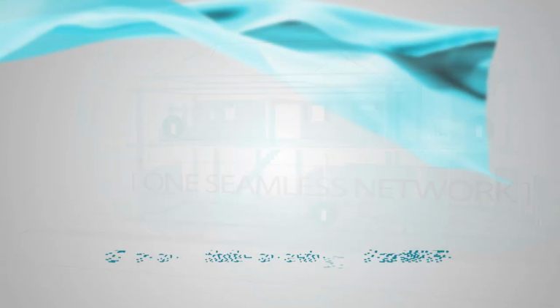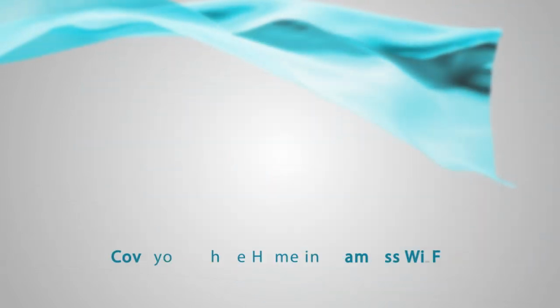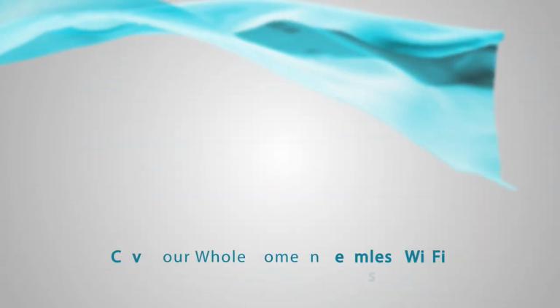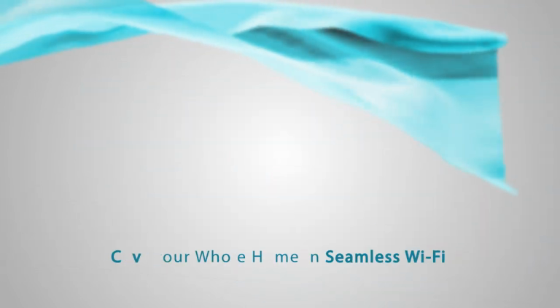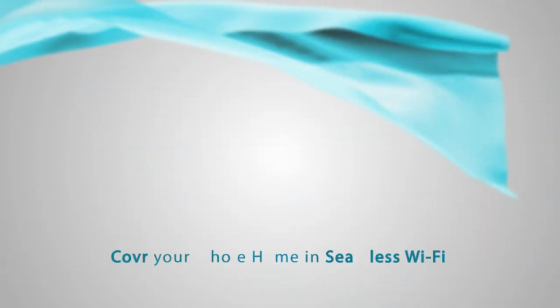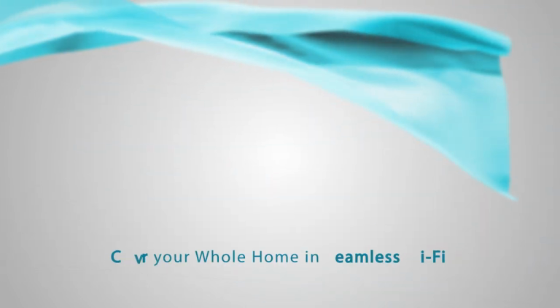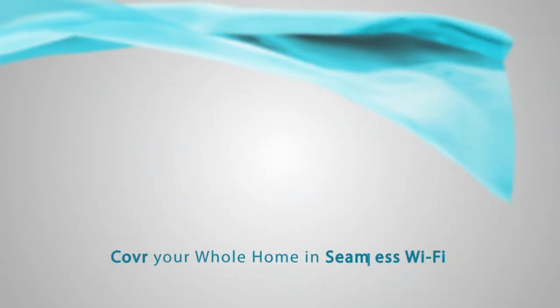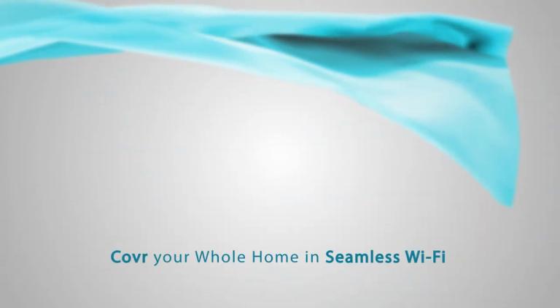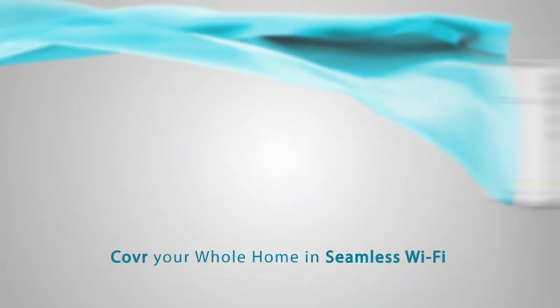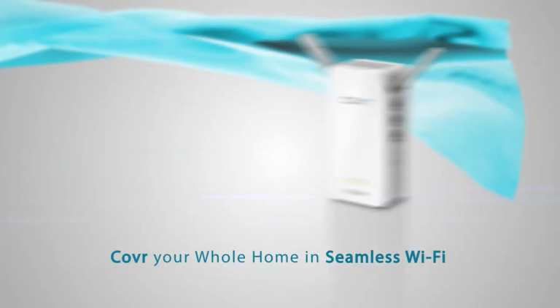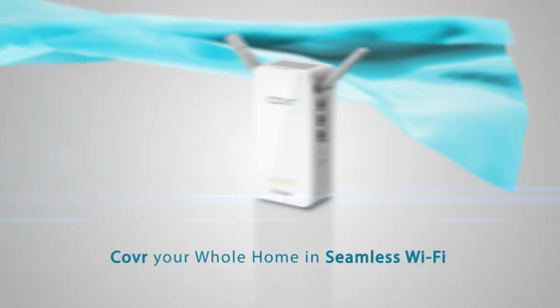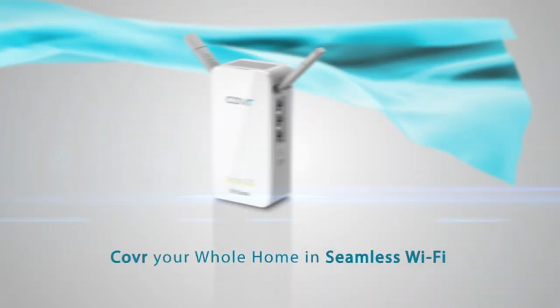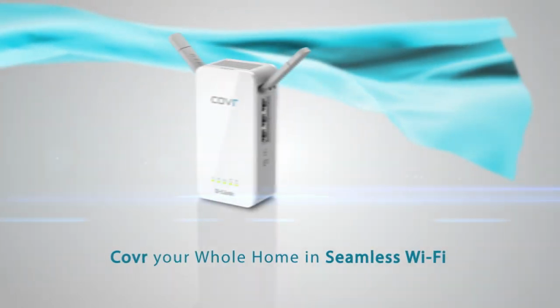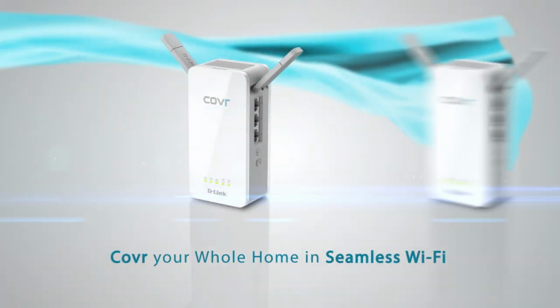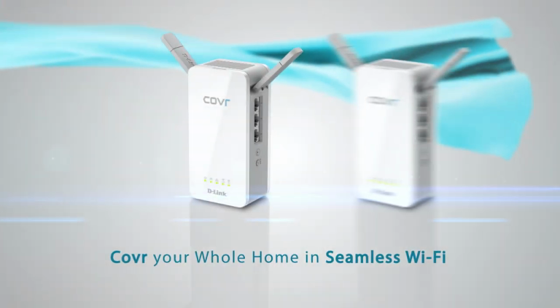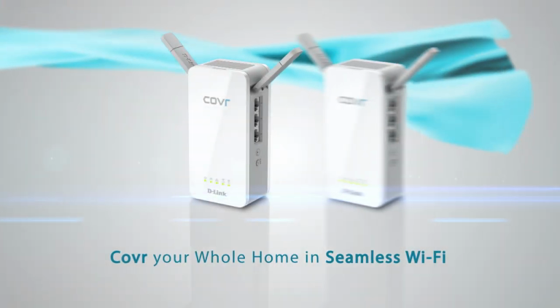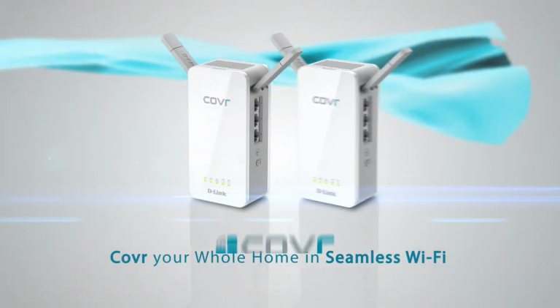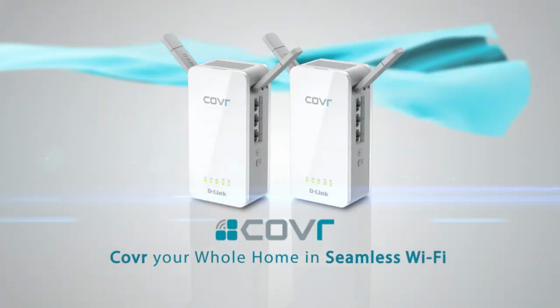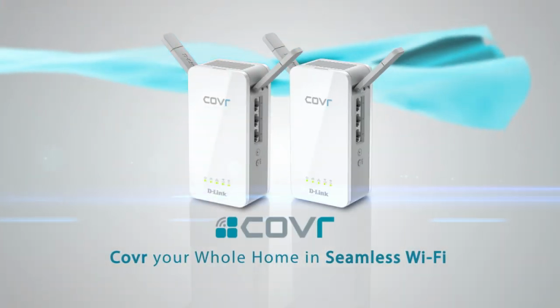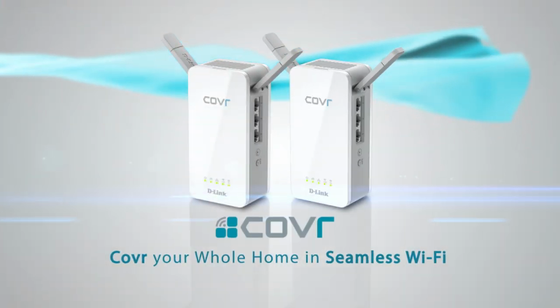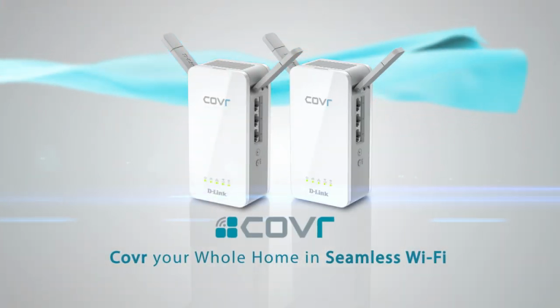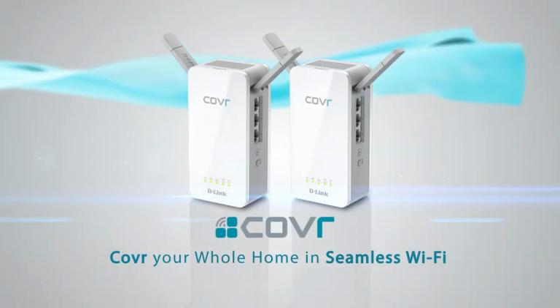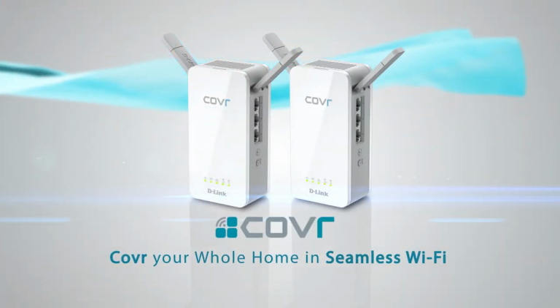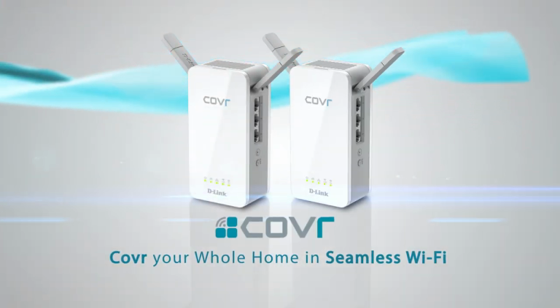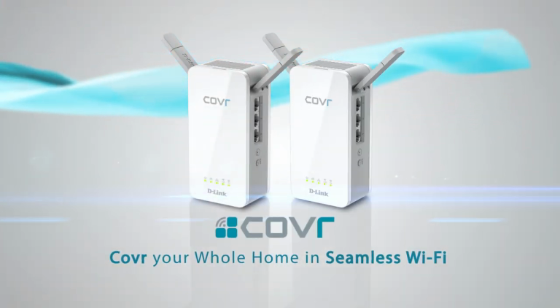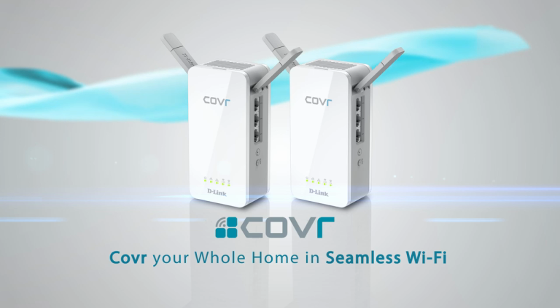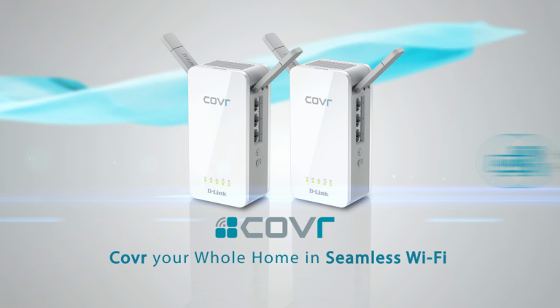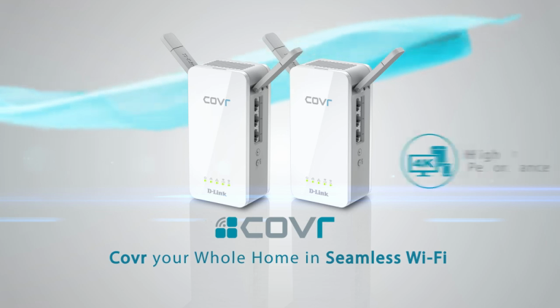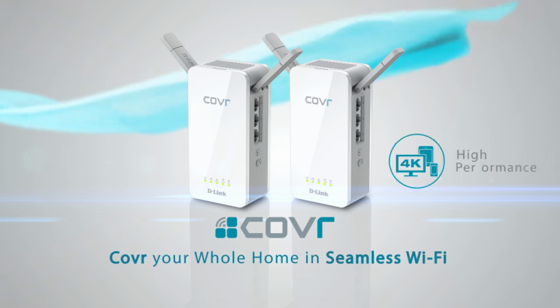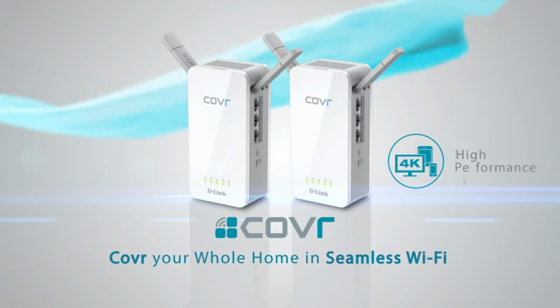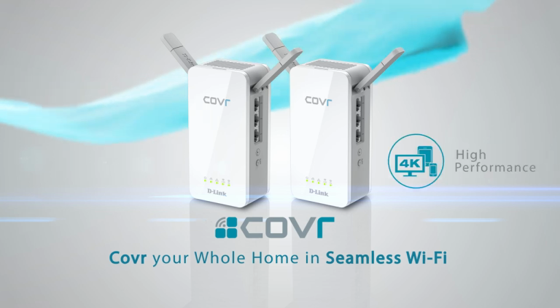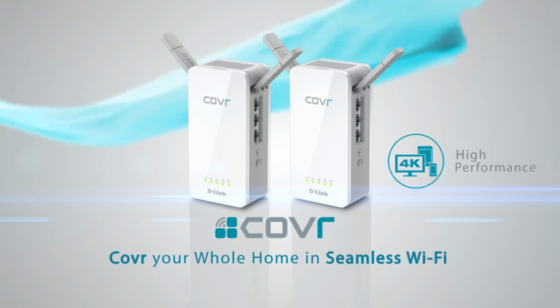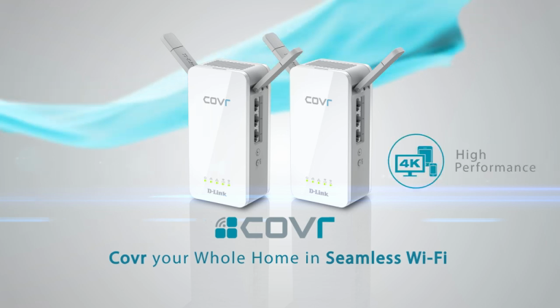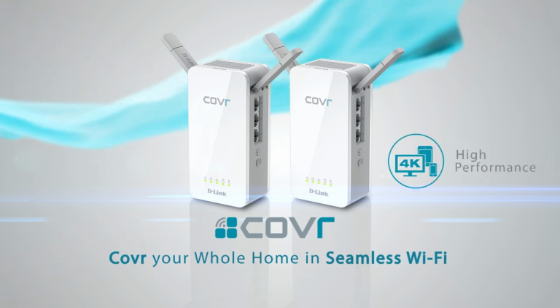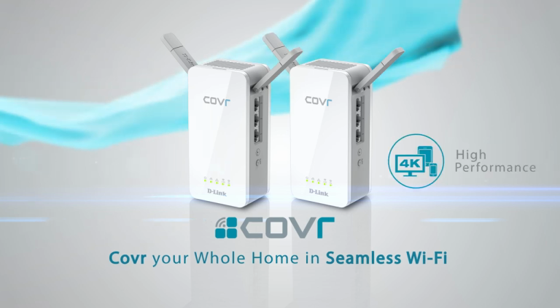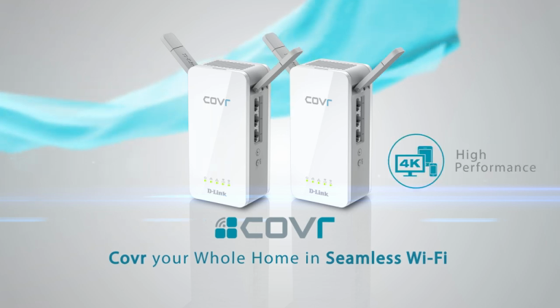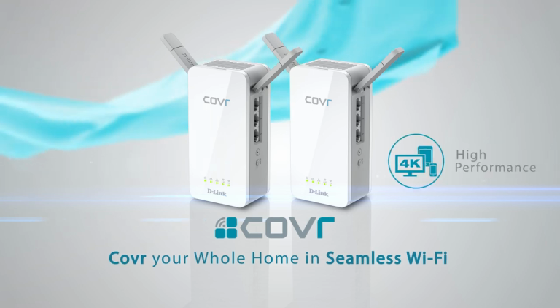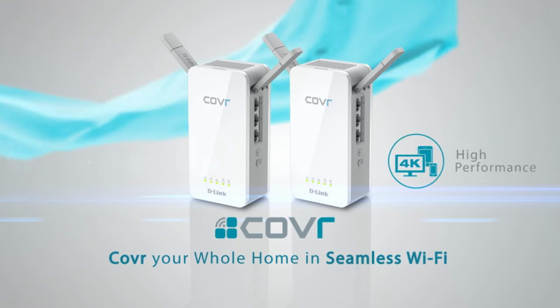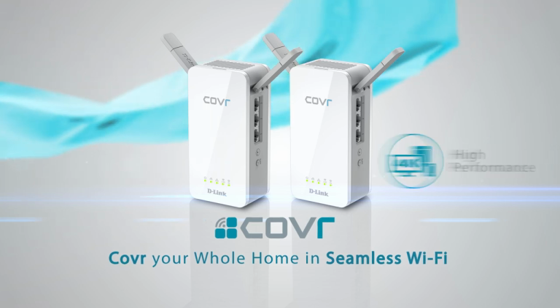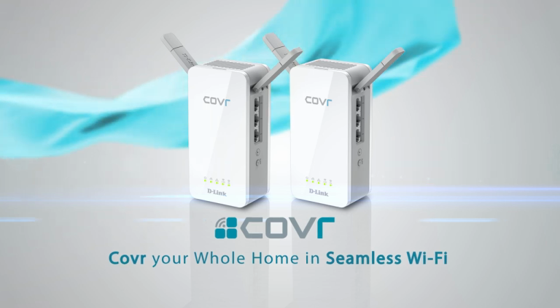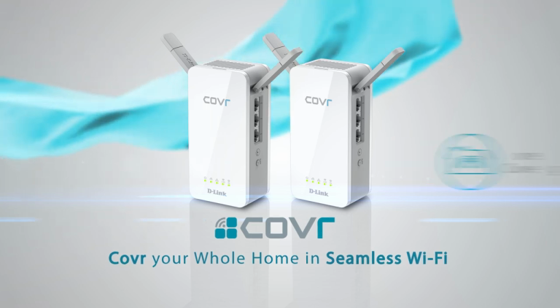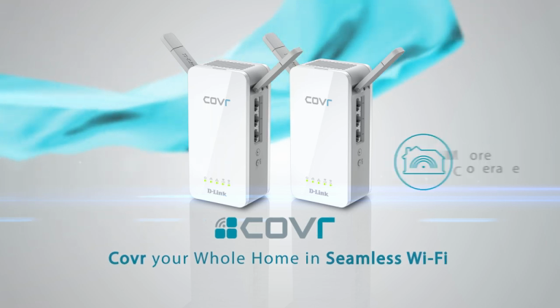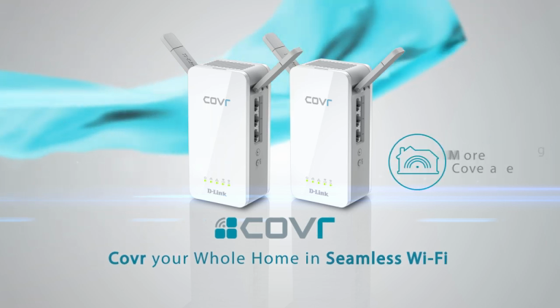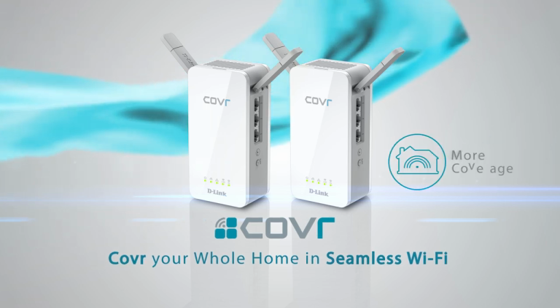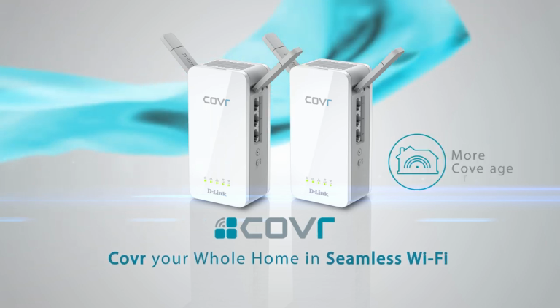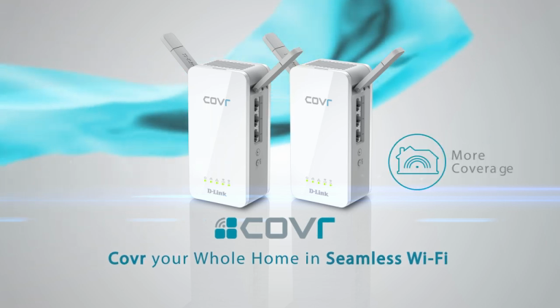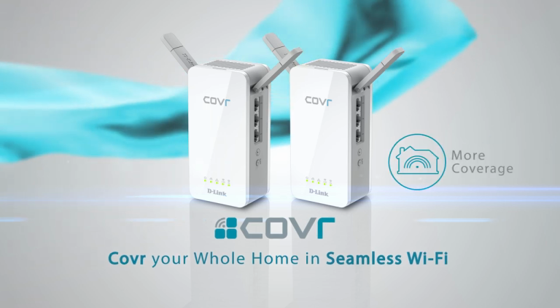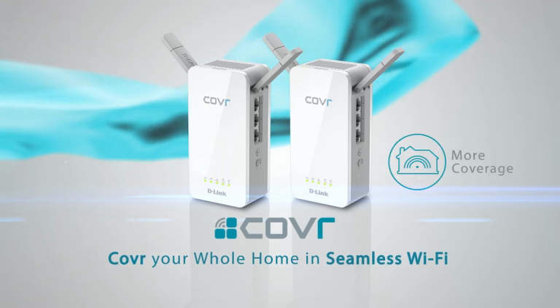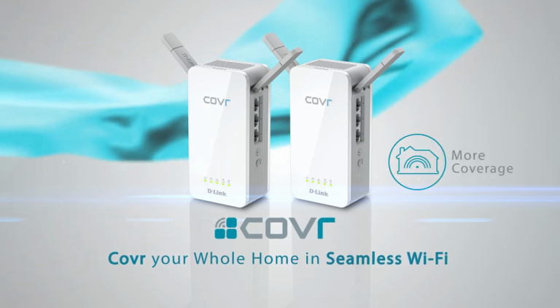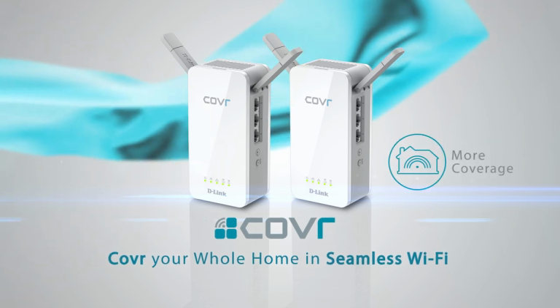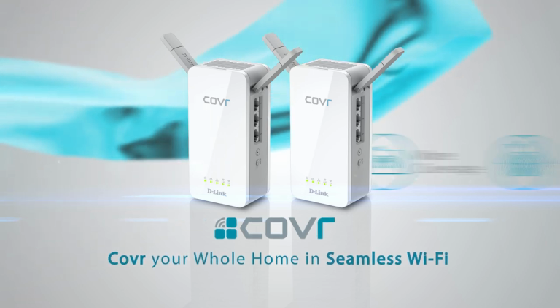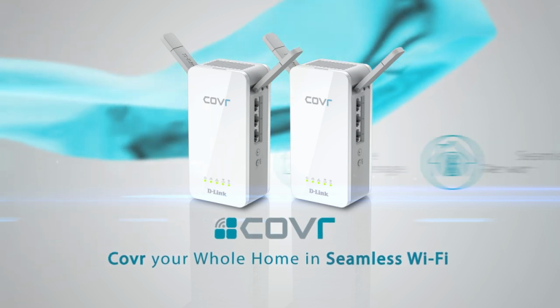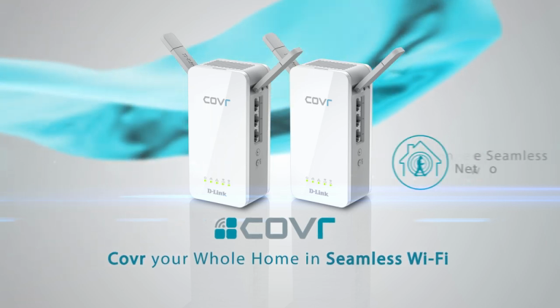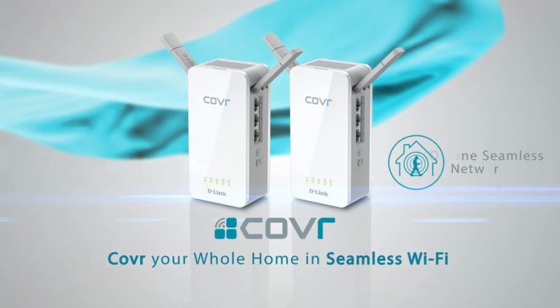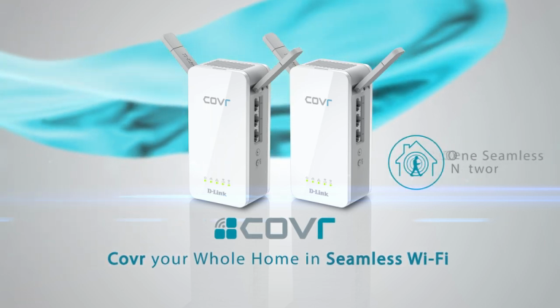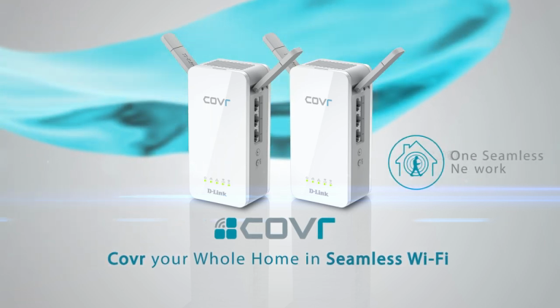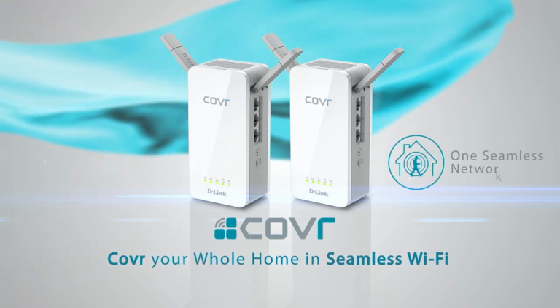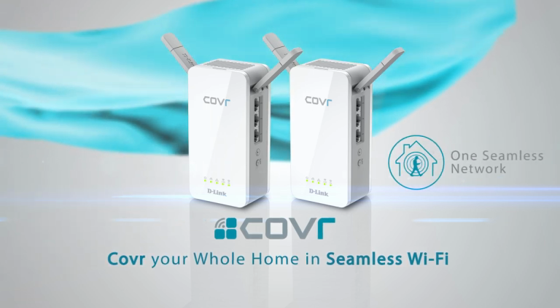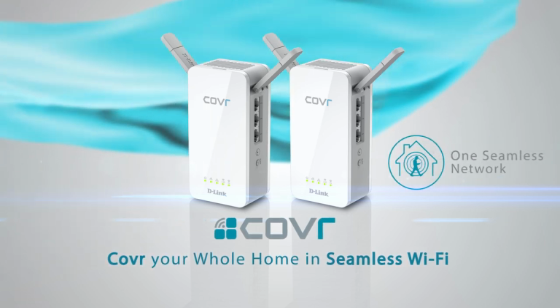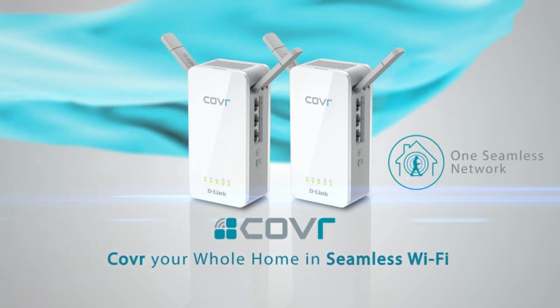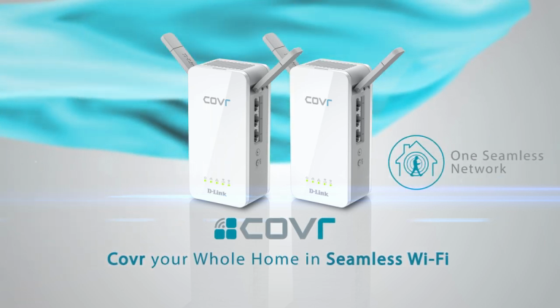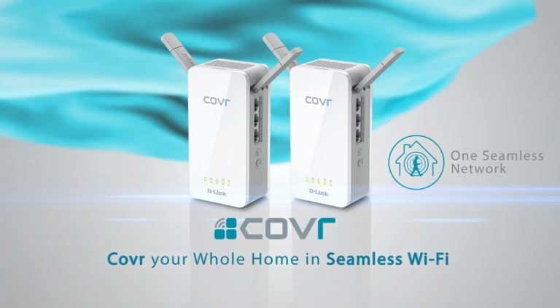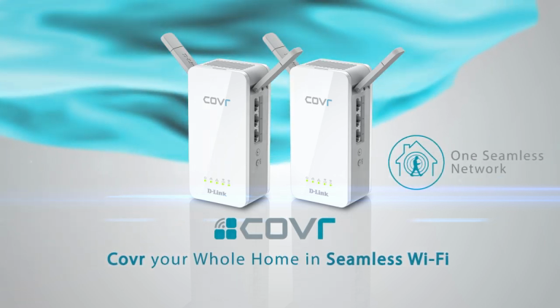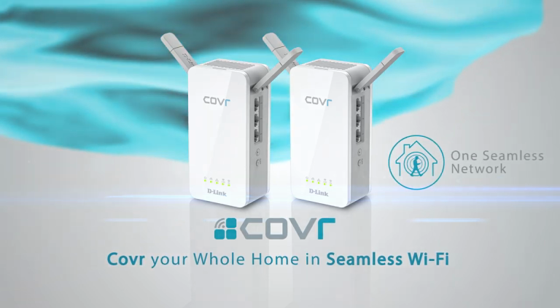Cover Powerline whole home Wi-Fi system. High performance. More coverage. One seamless network.